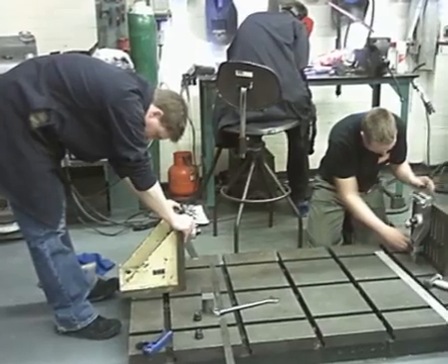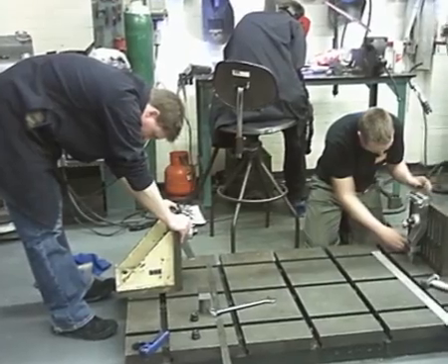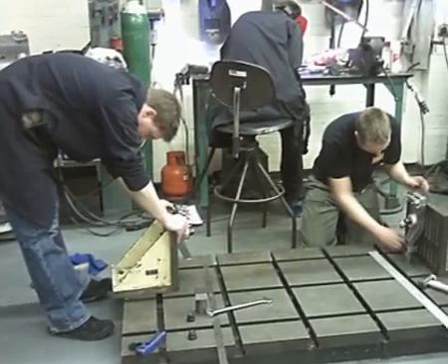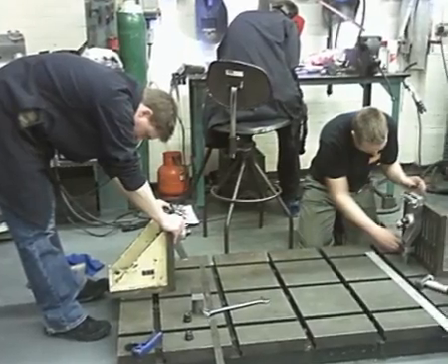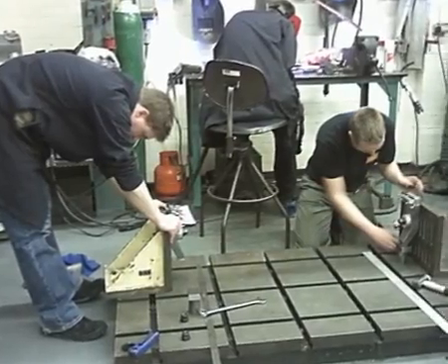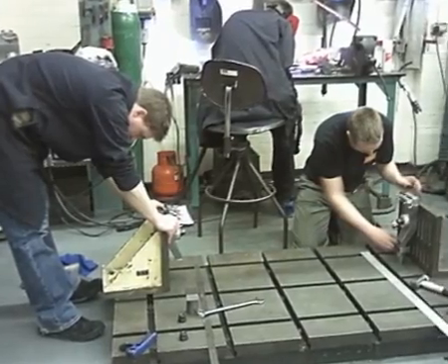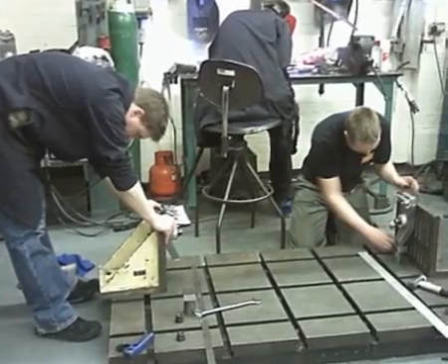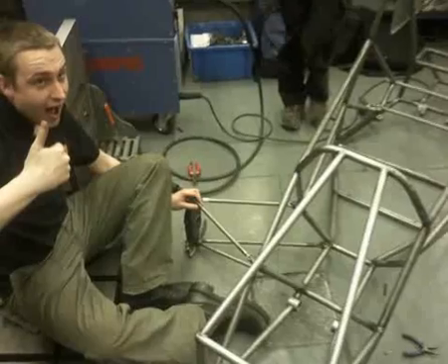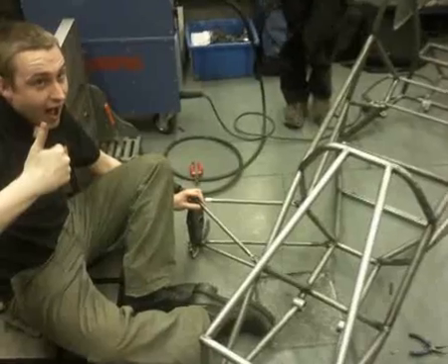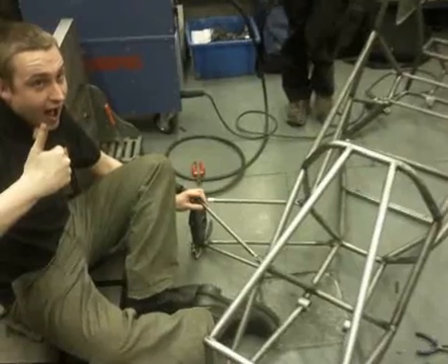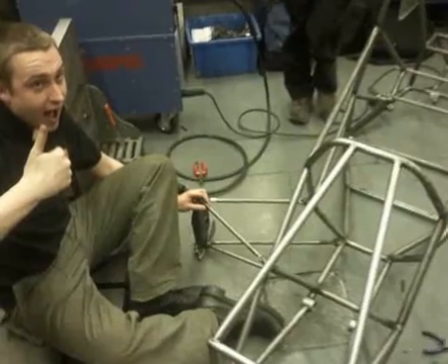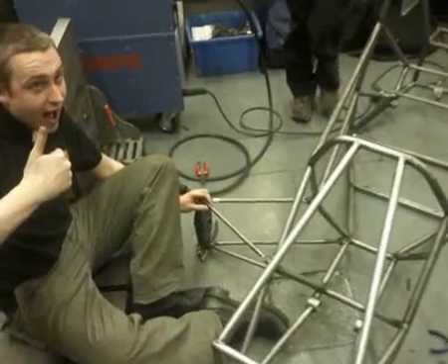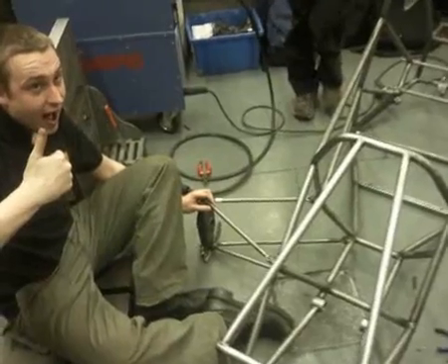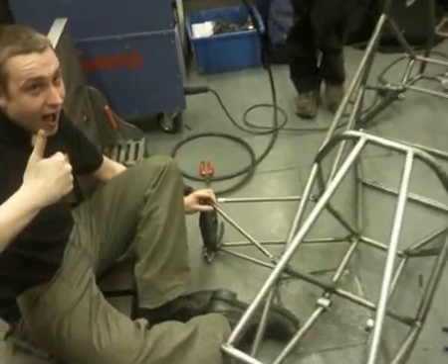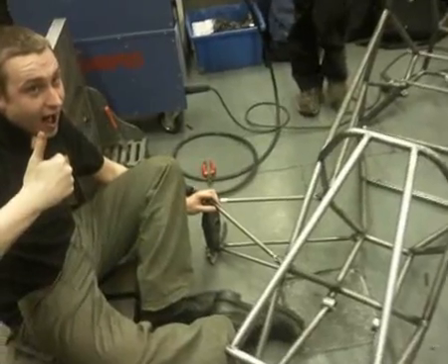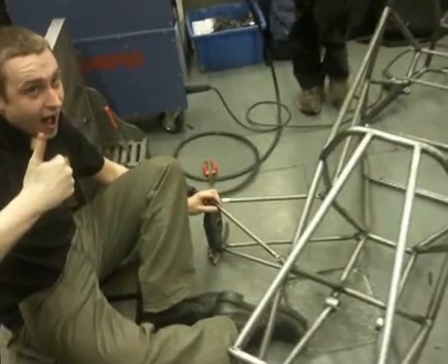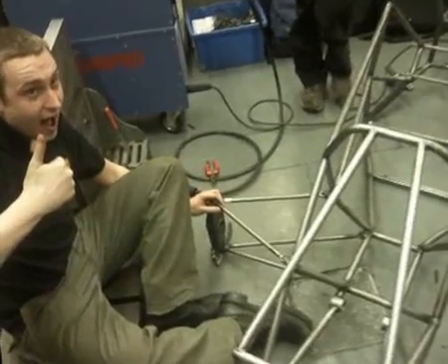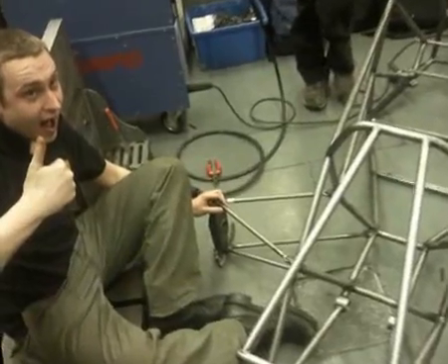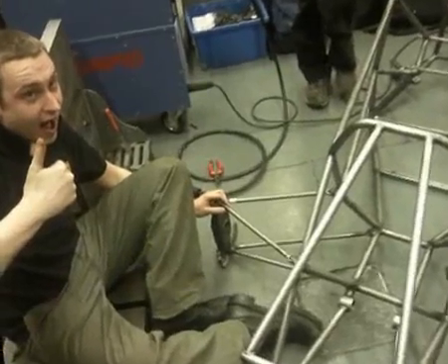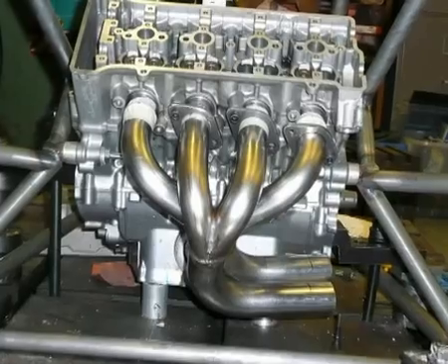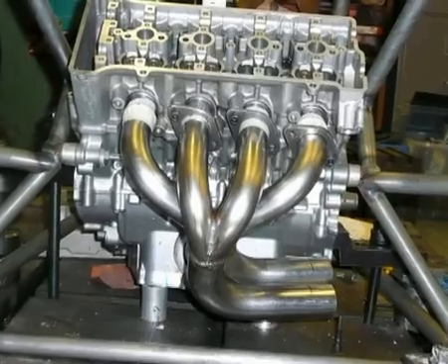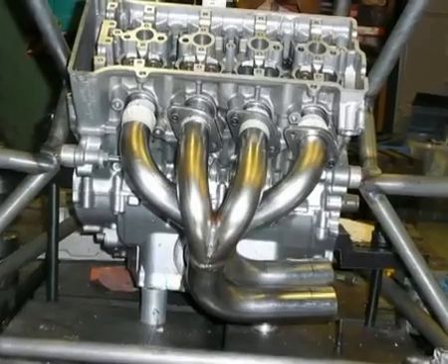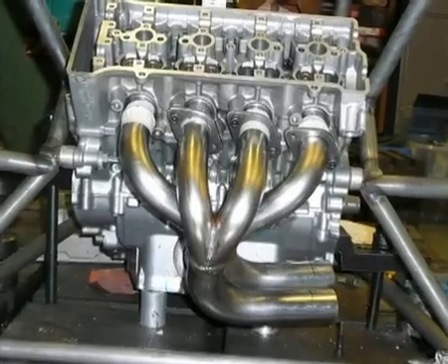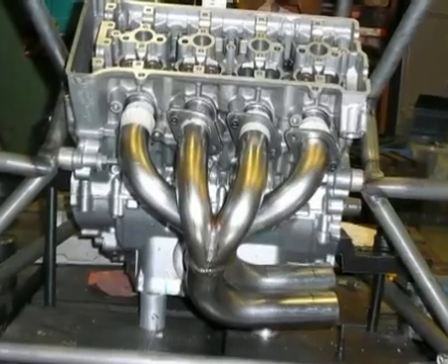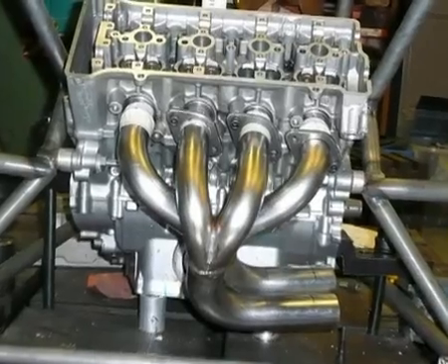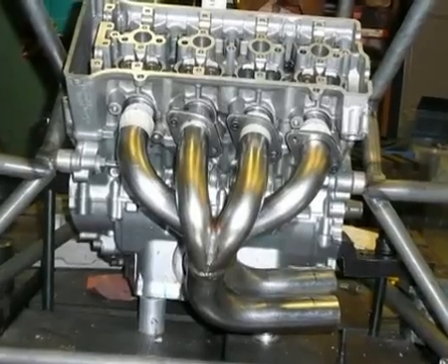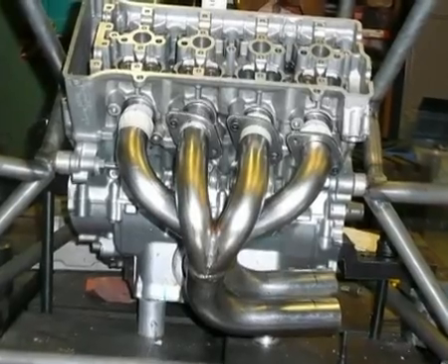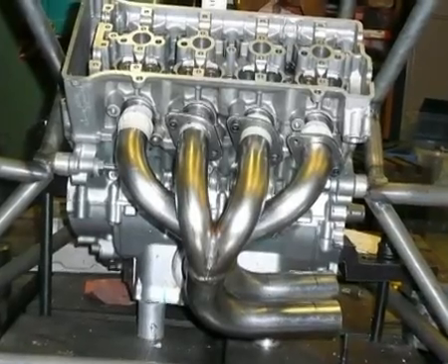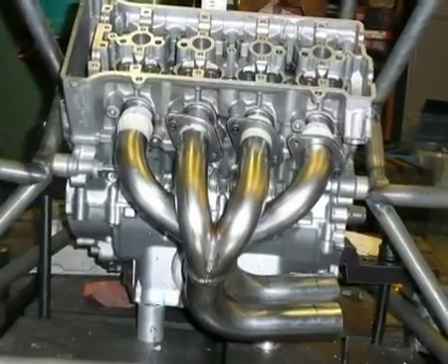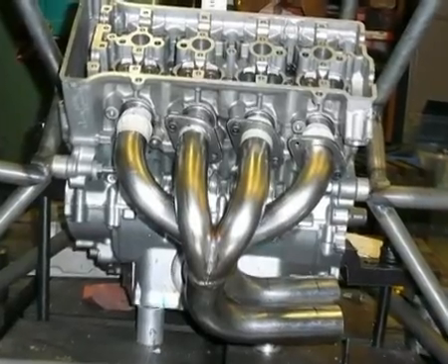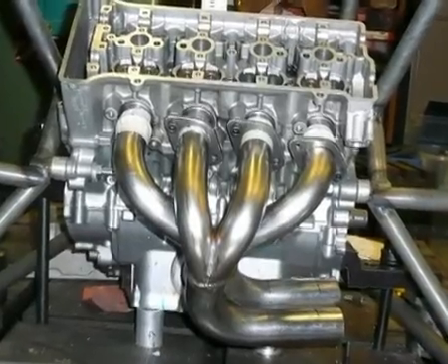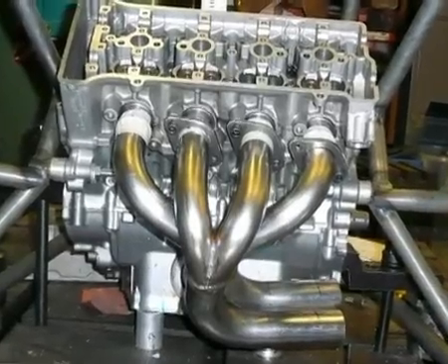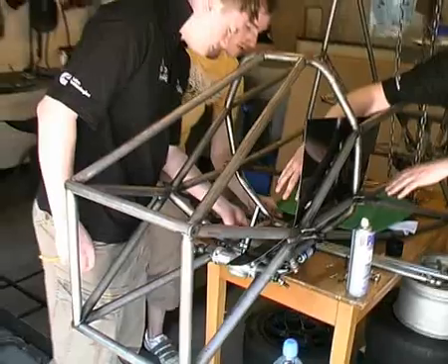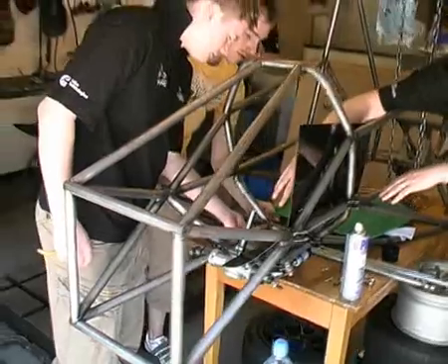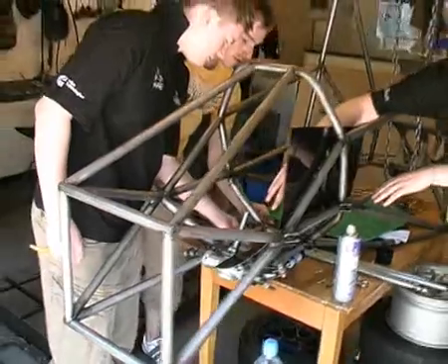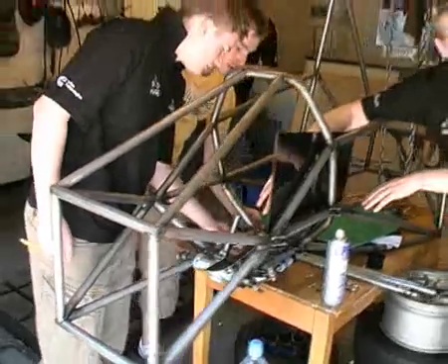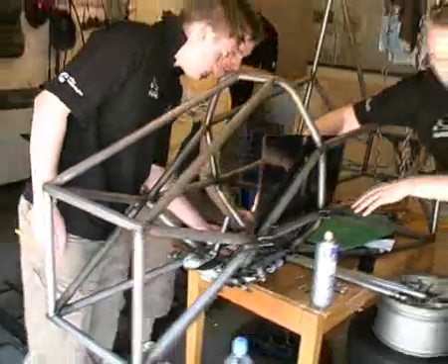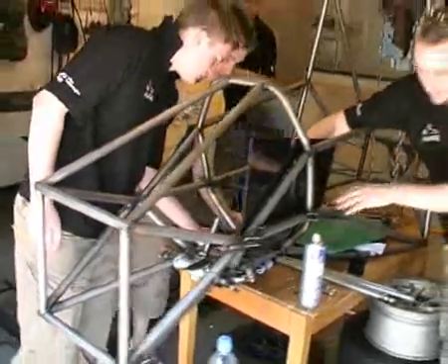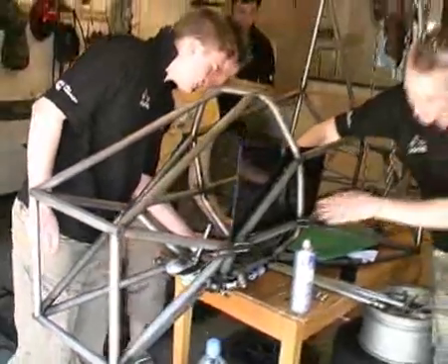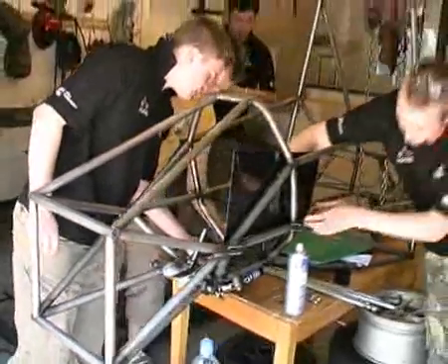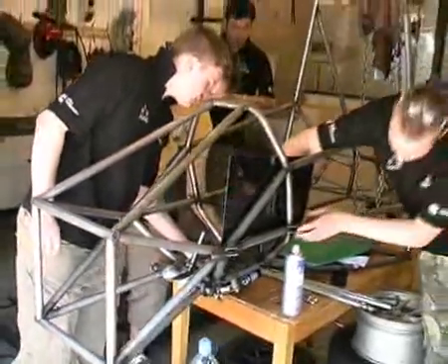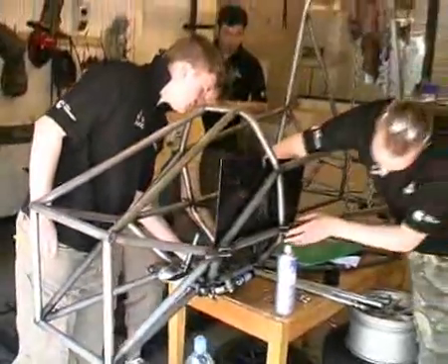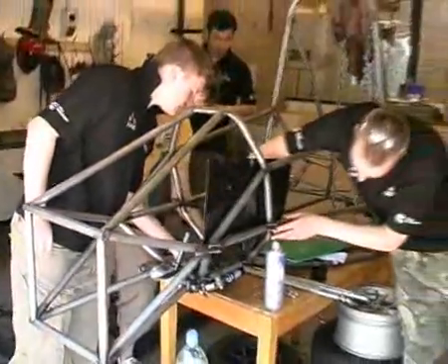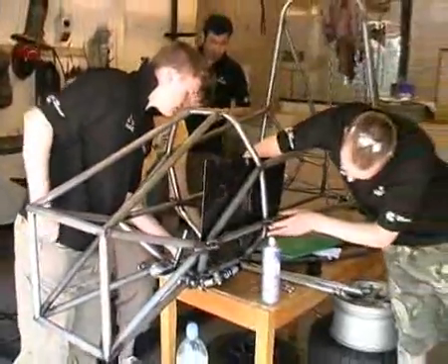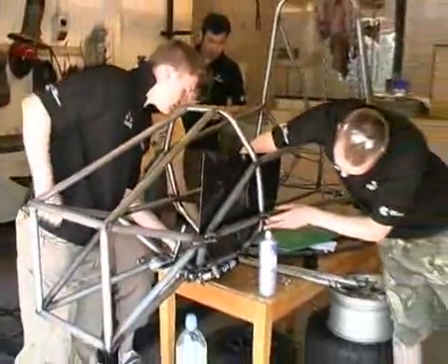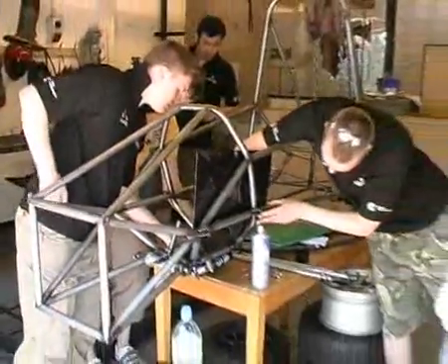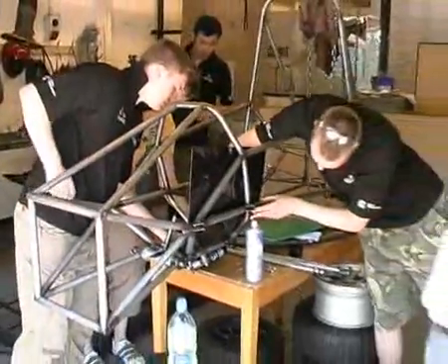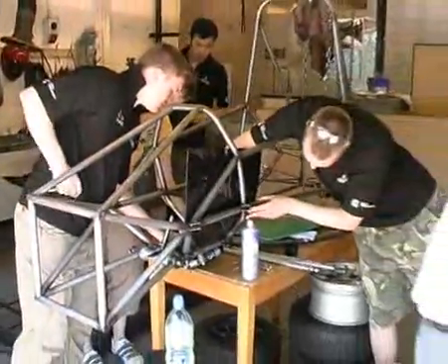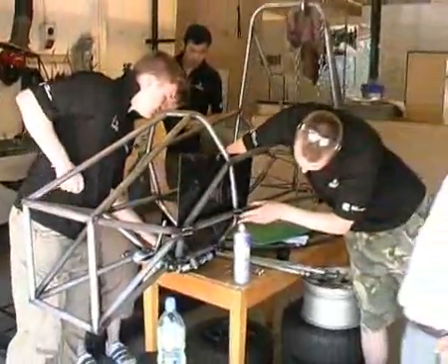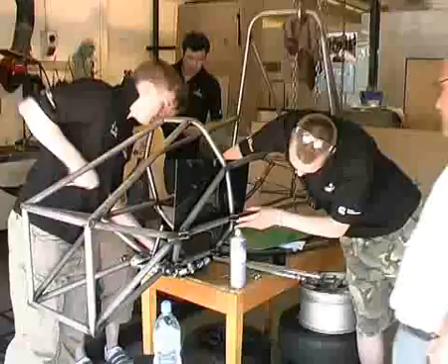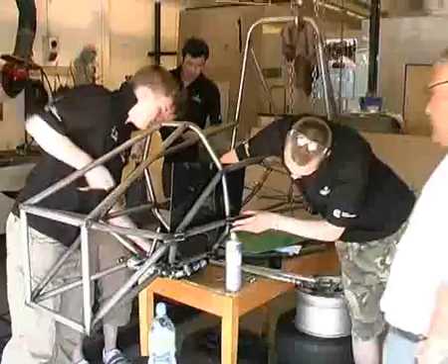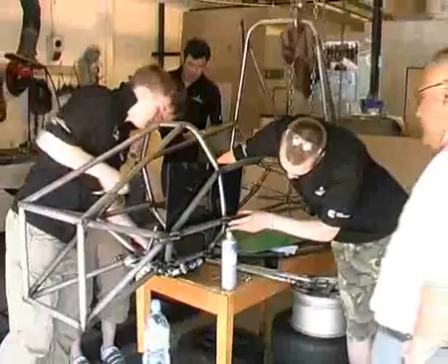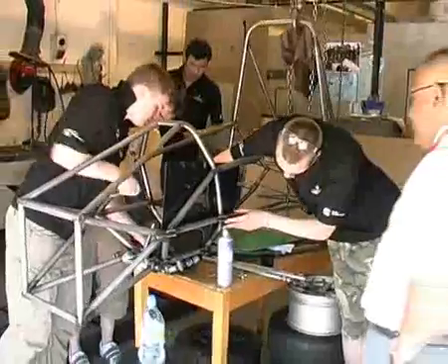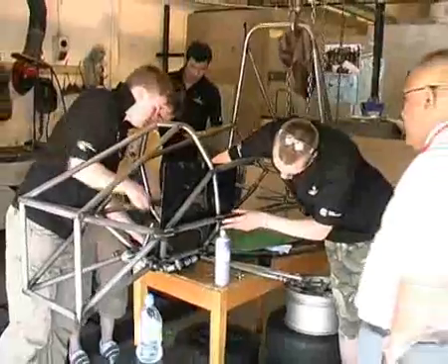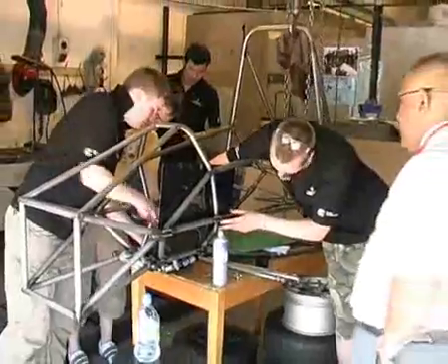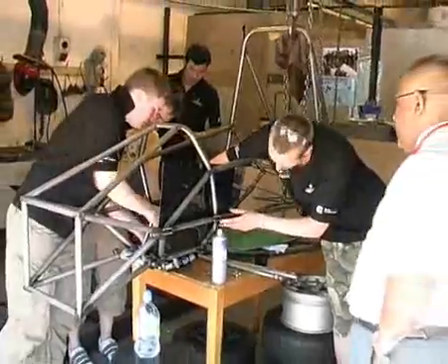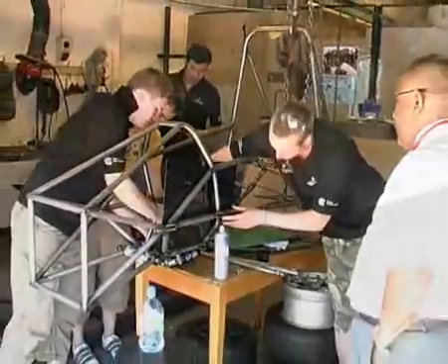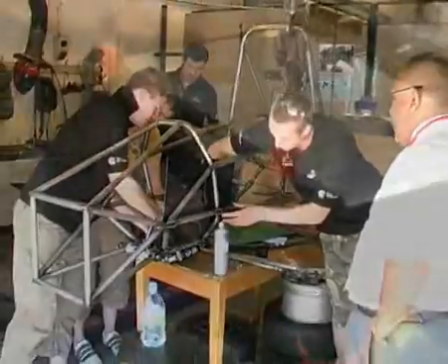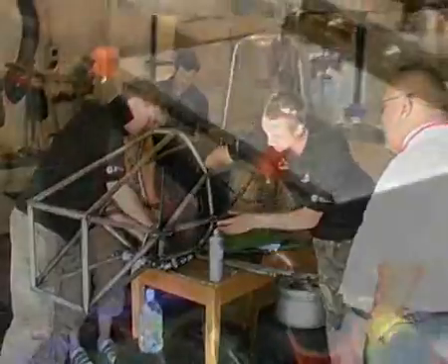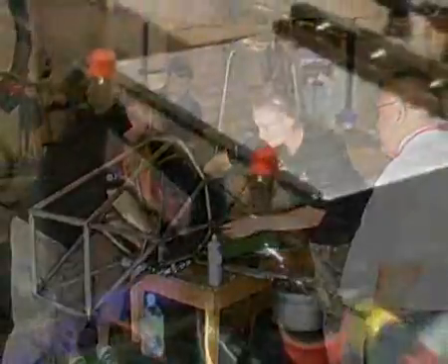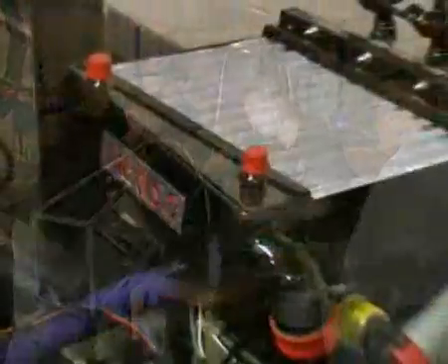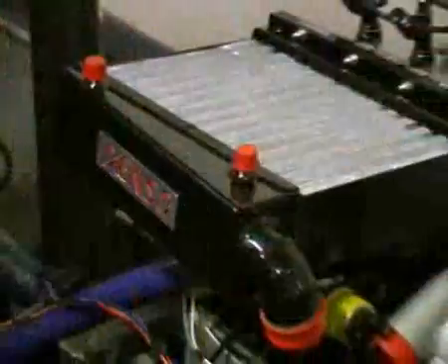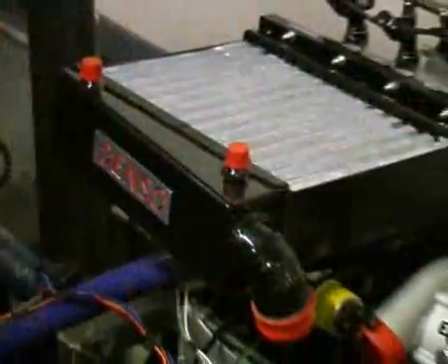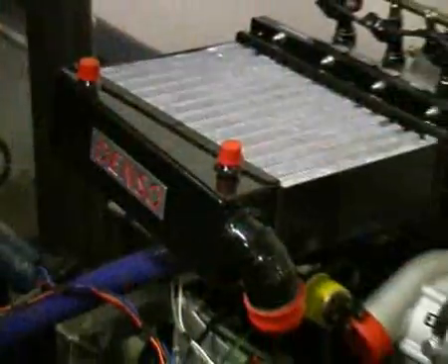Work is well underway on this year's racing car that will represent the University of Huddersfield in the Formula Student competition at Silverstone in July.